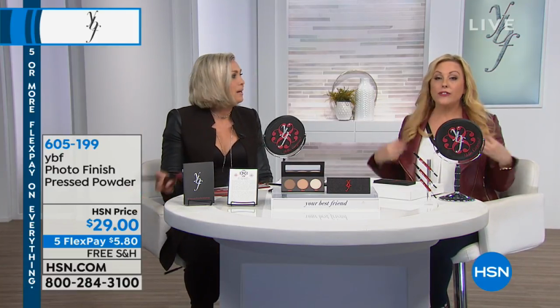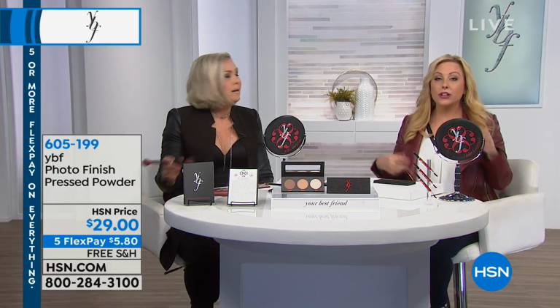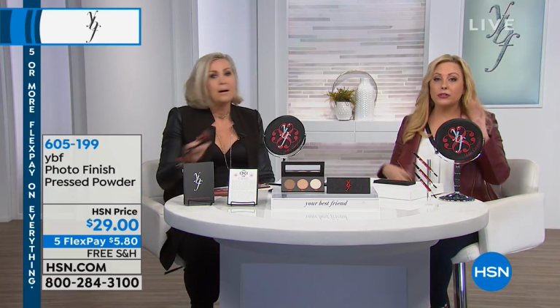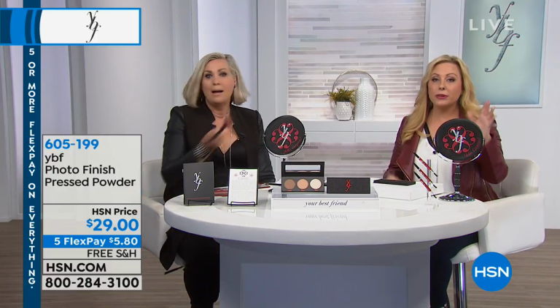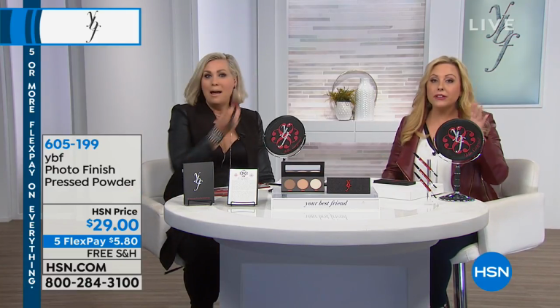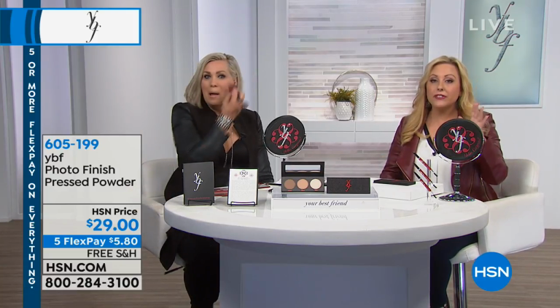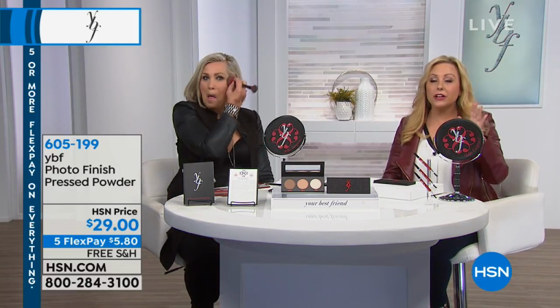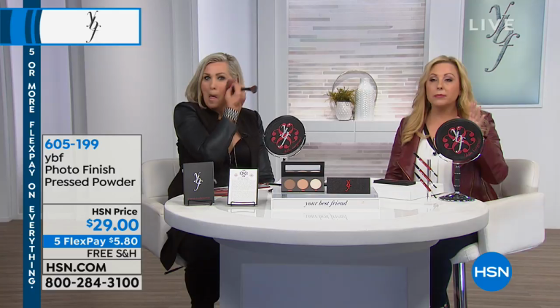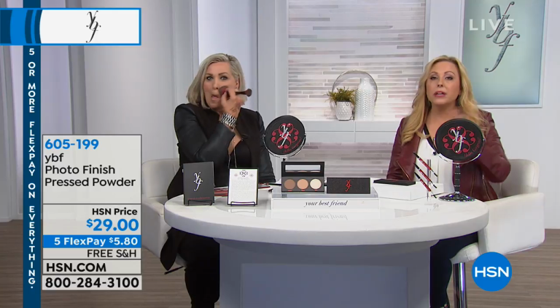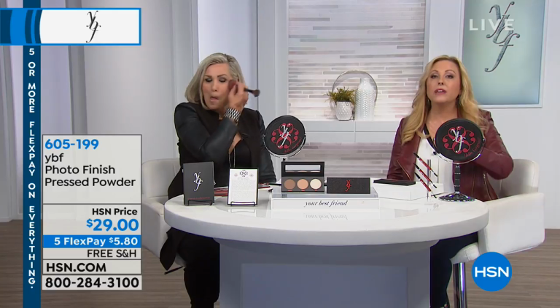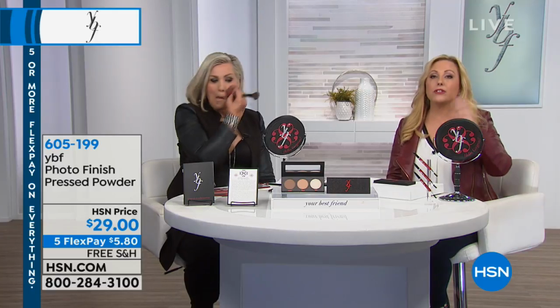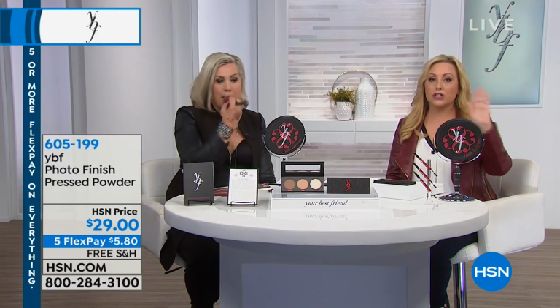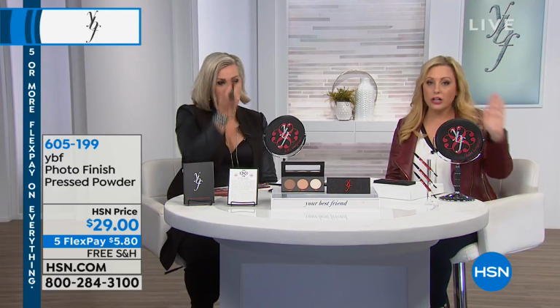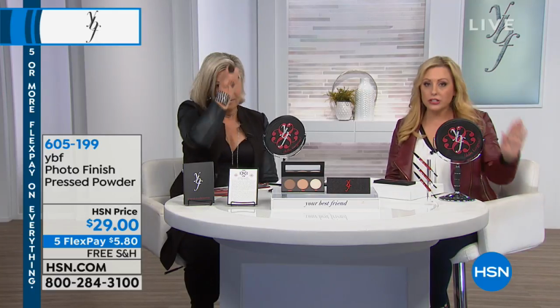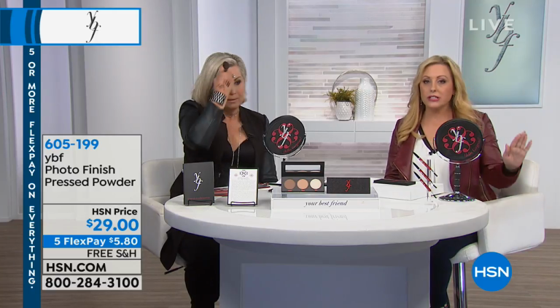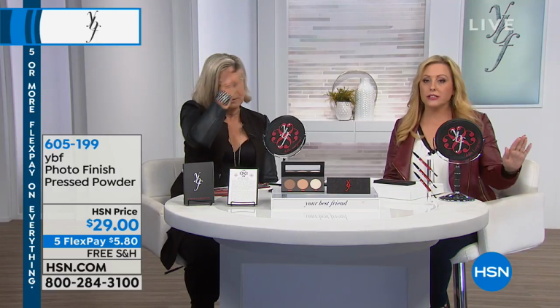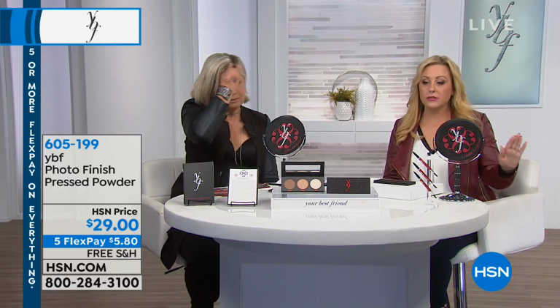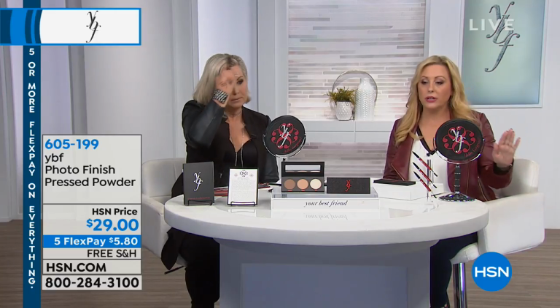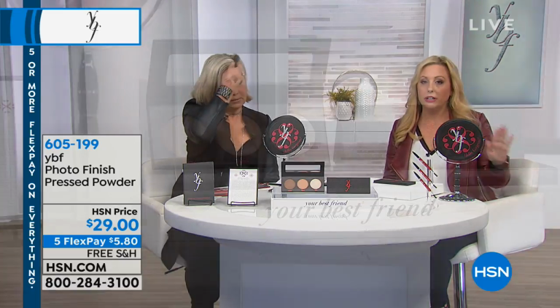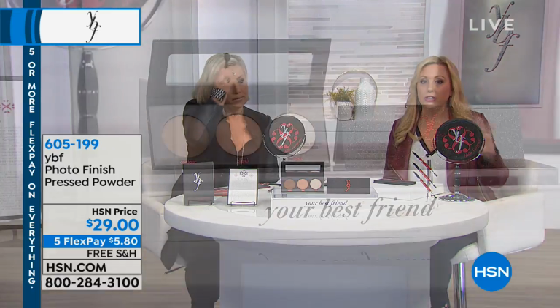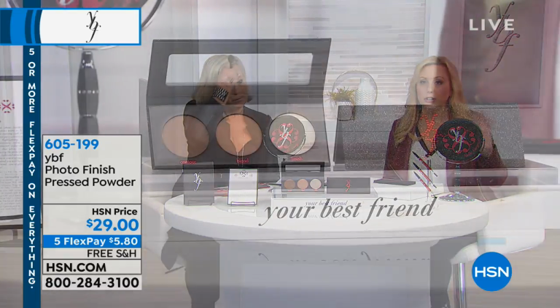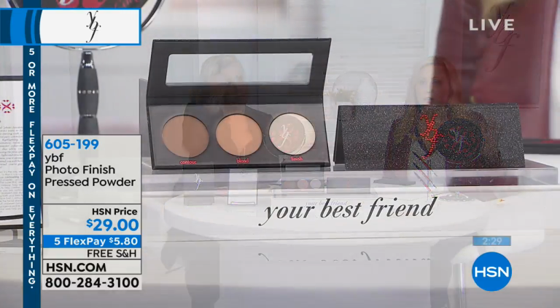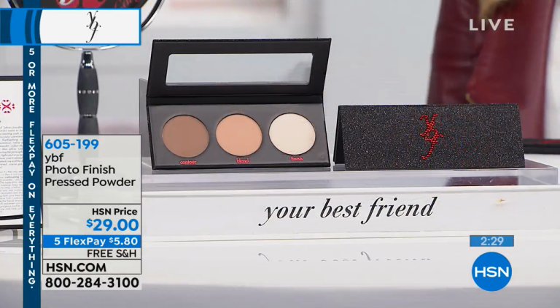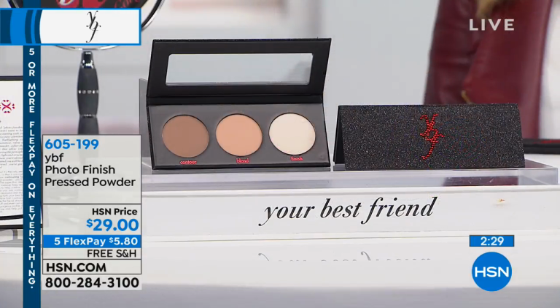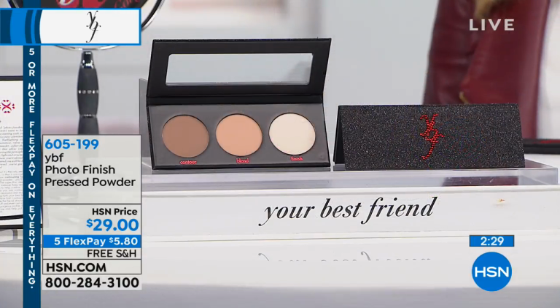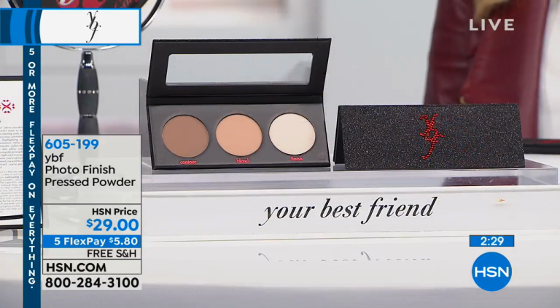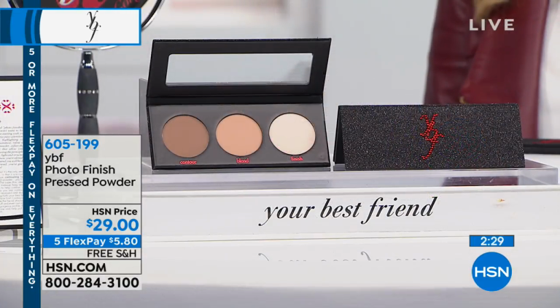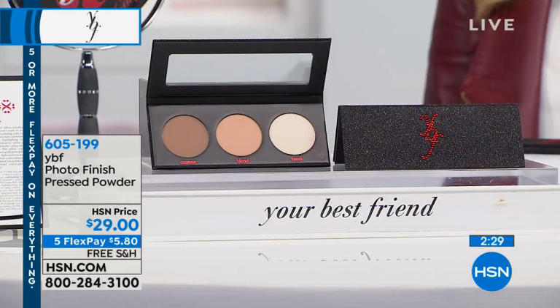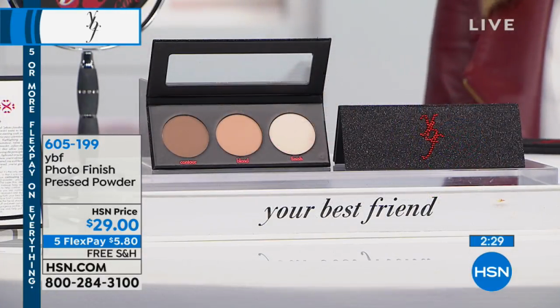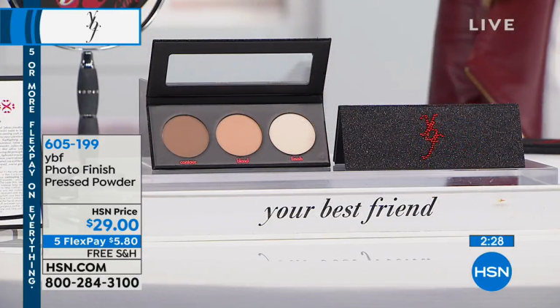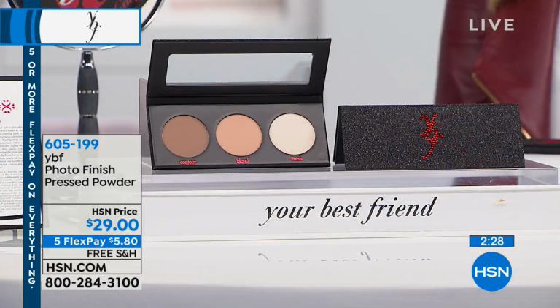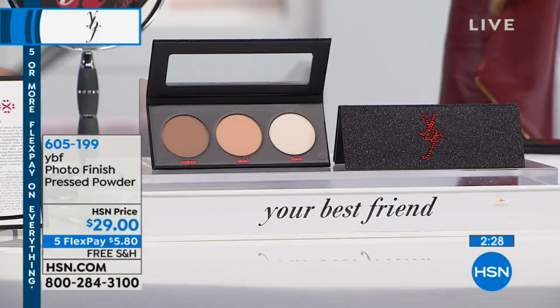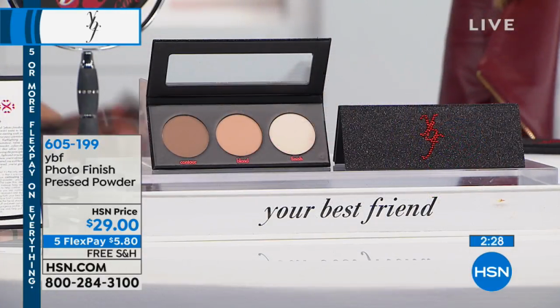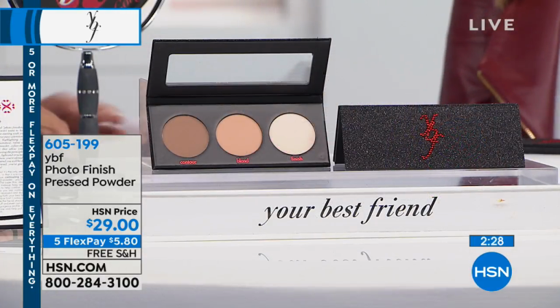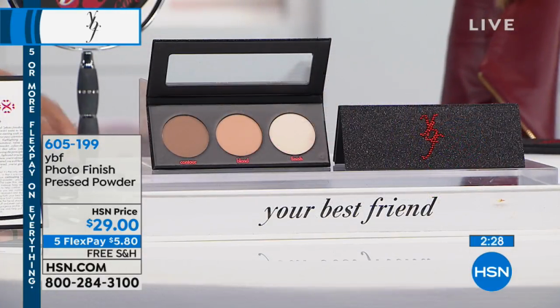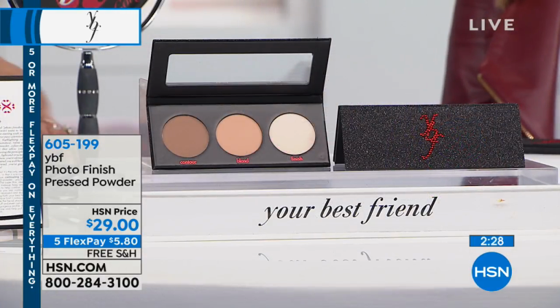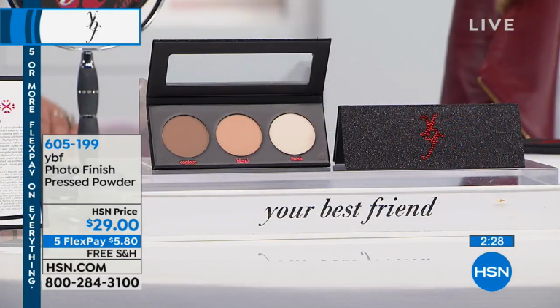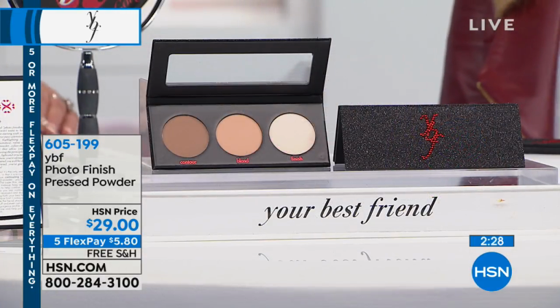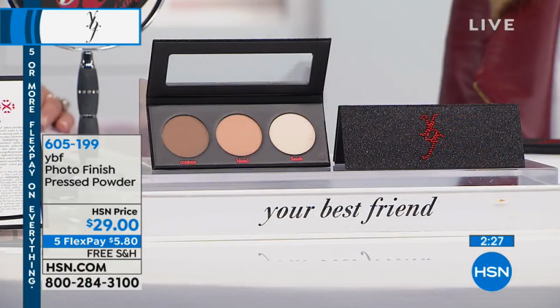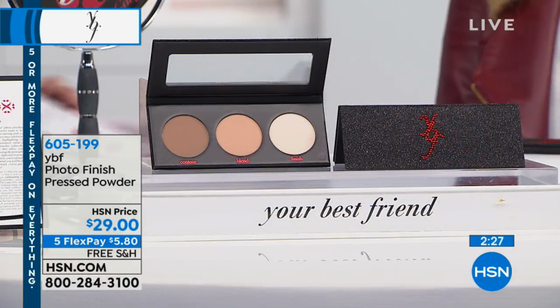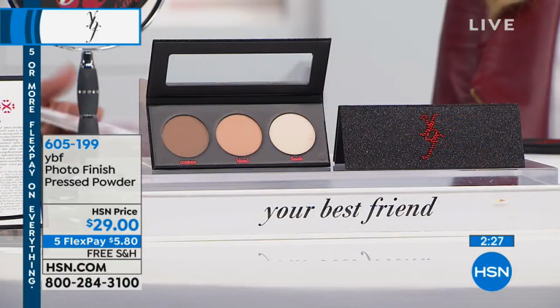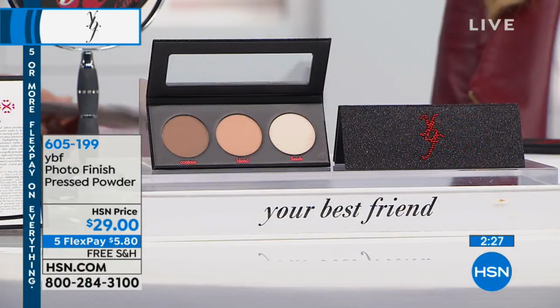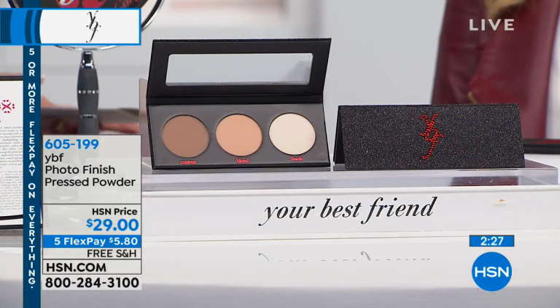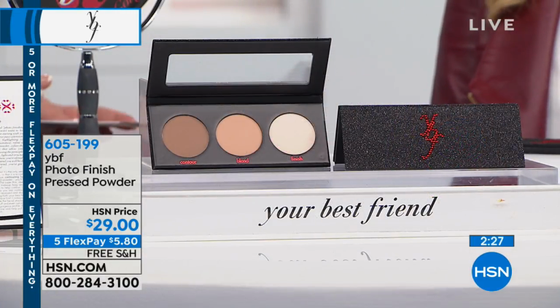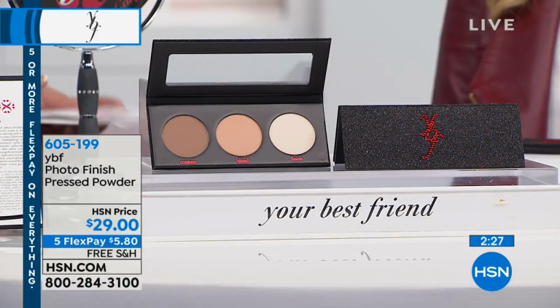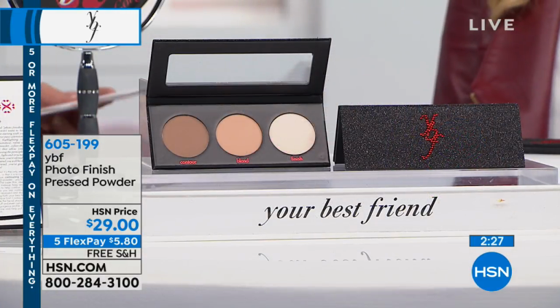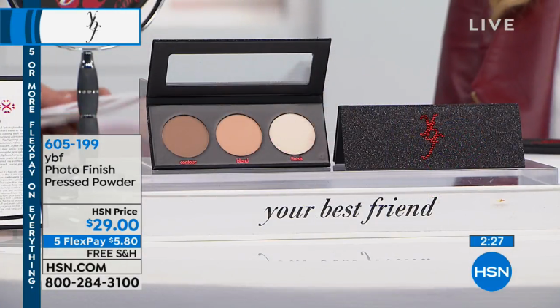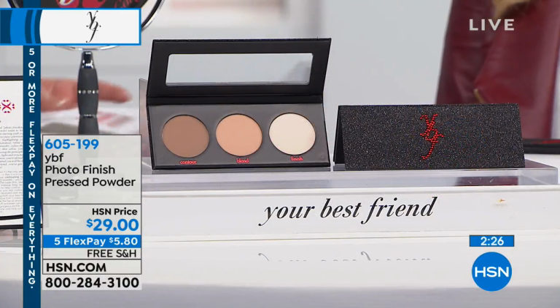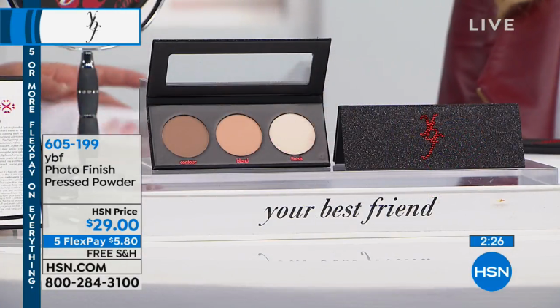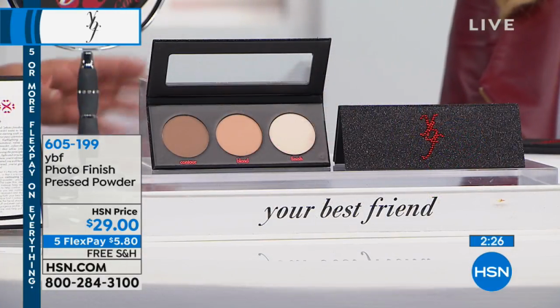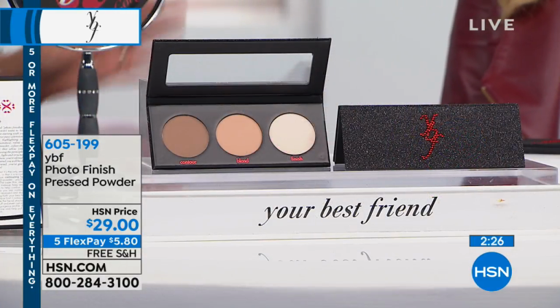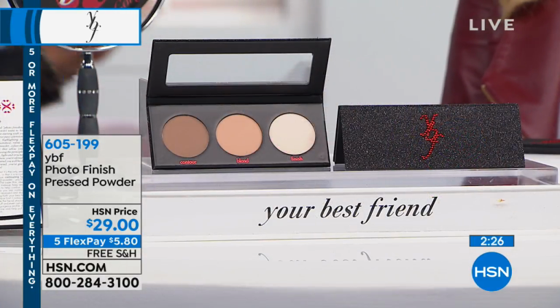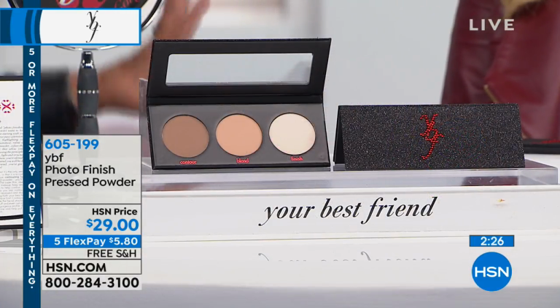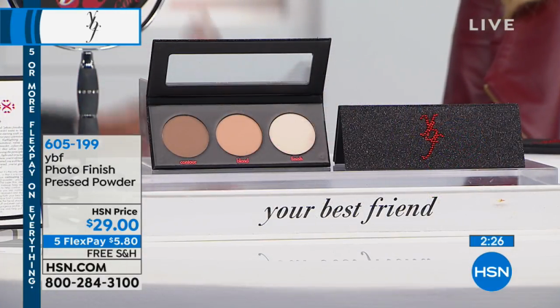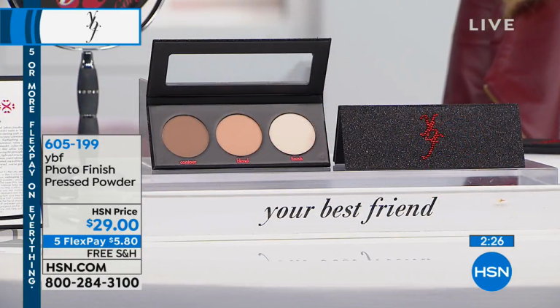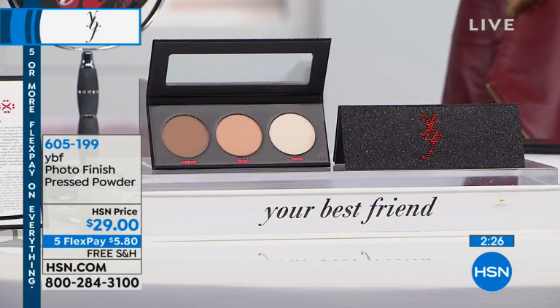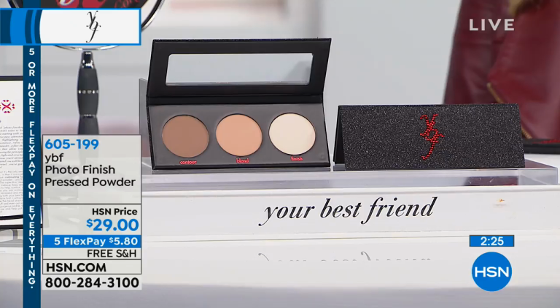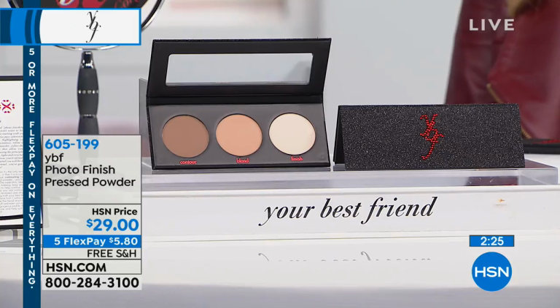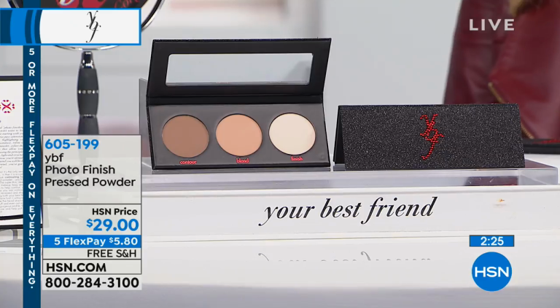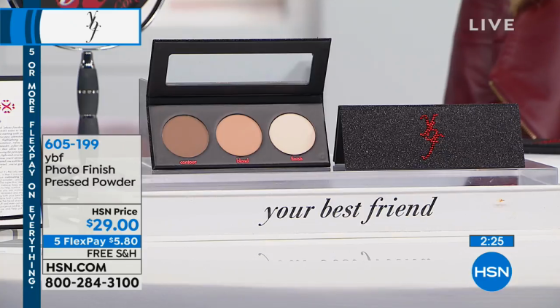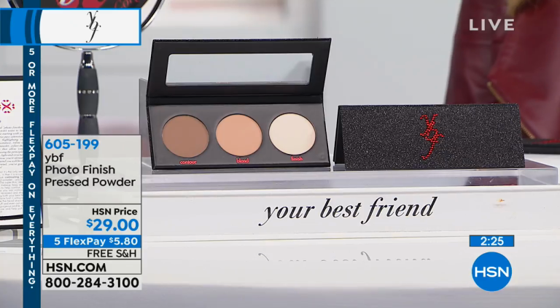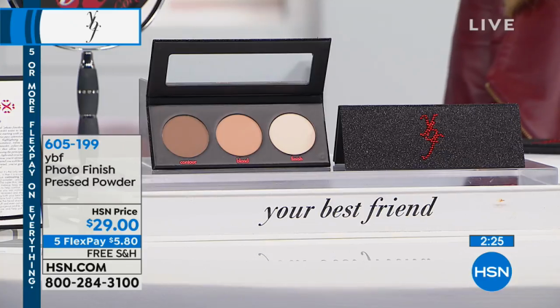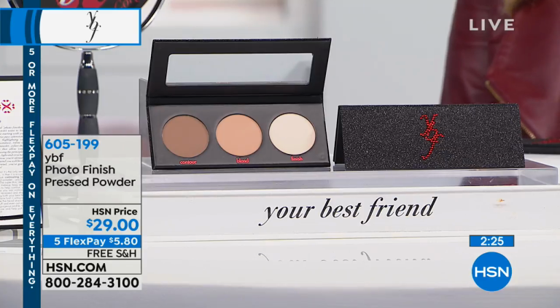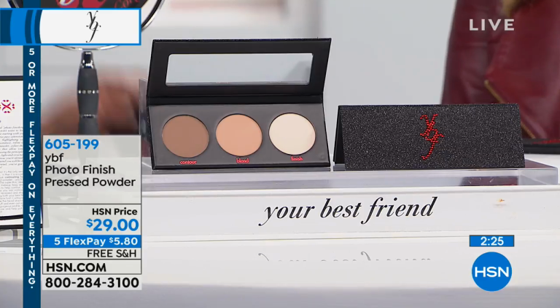If you get three of them, if your daughter steals one, you're gonna be good to go. We've got two and a half minutes to talk about the Photo Finish Press Powder.